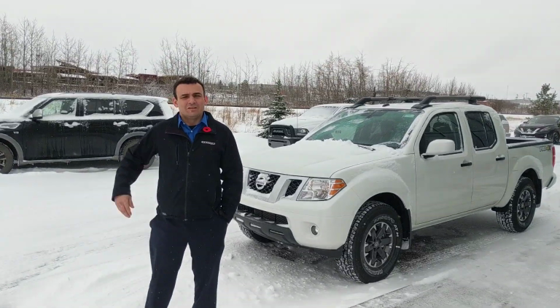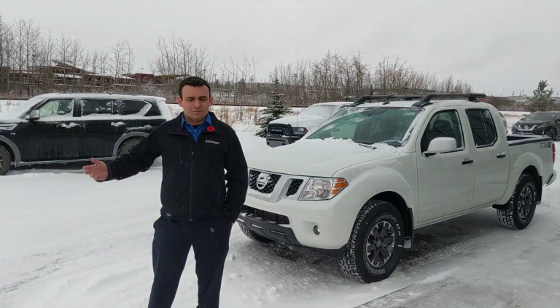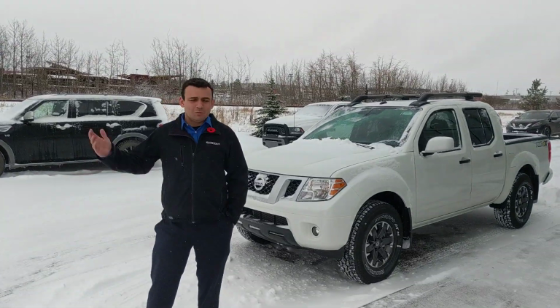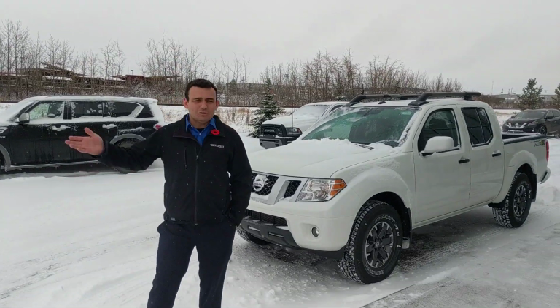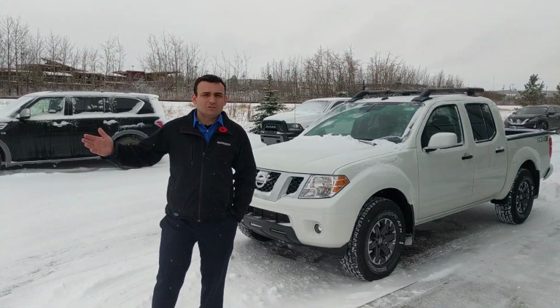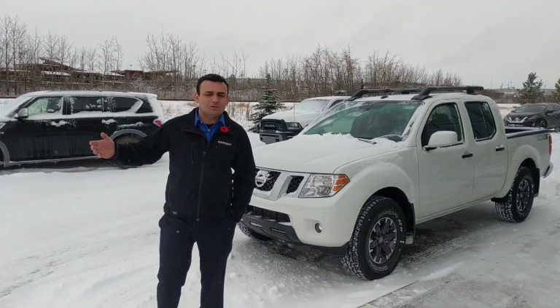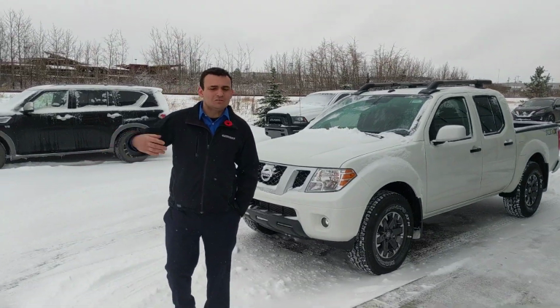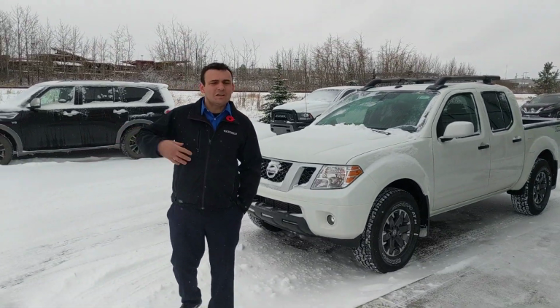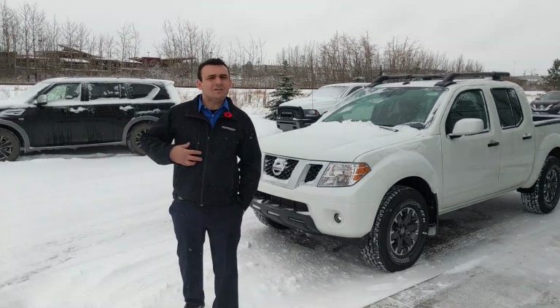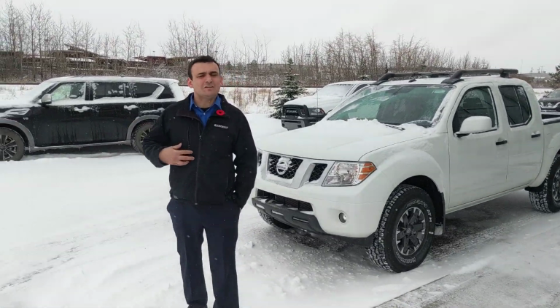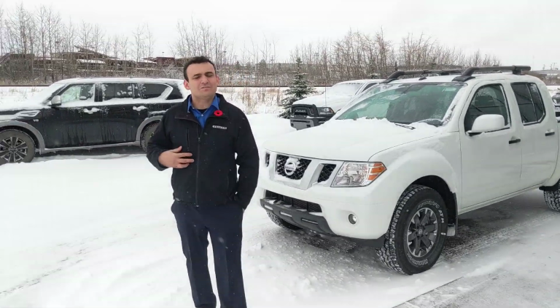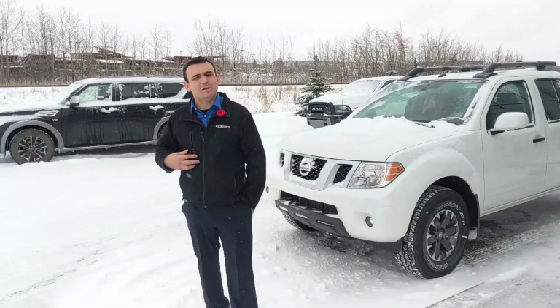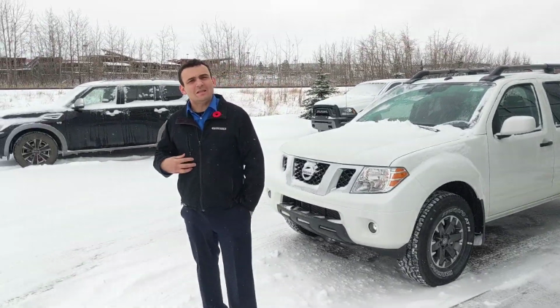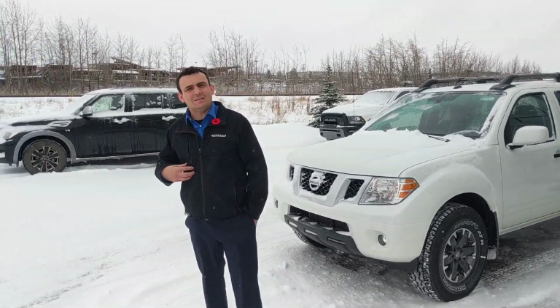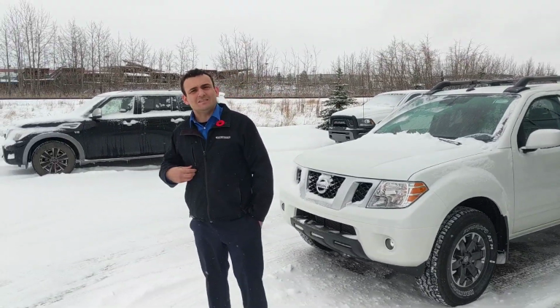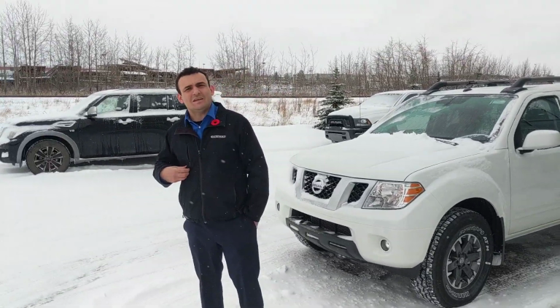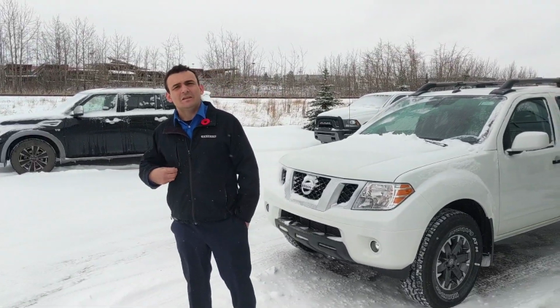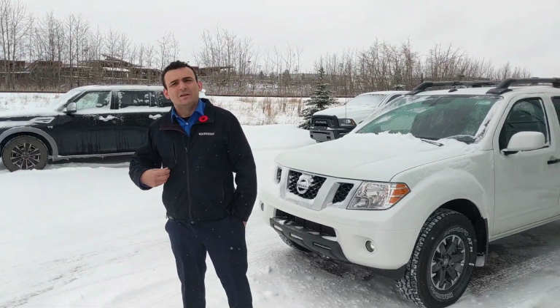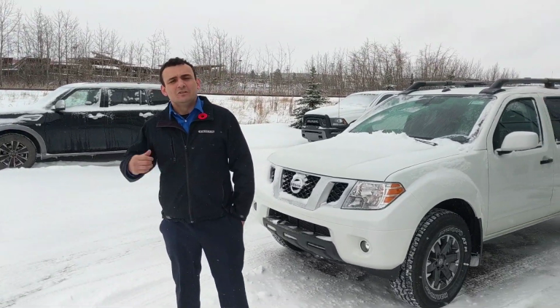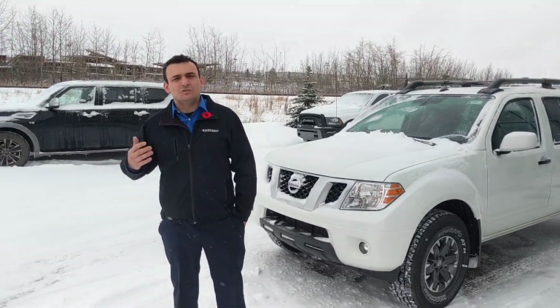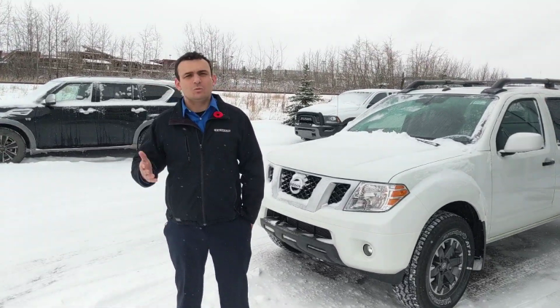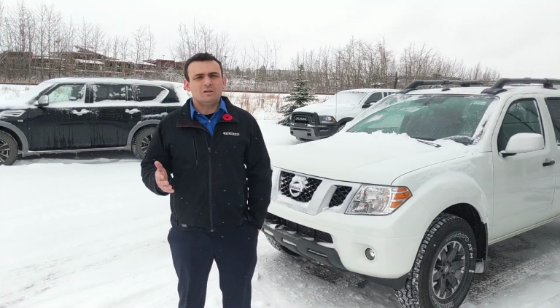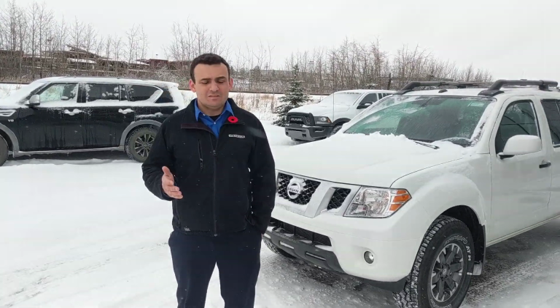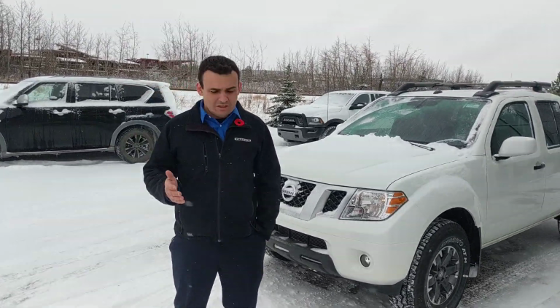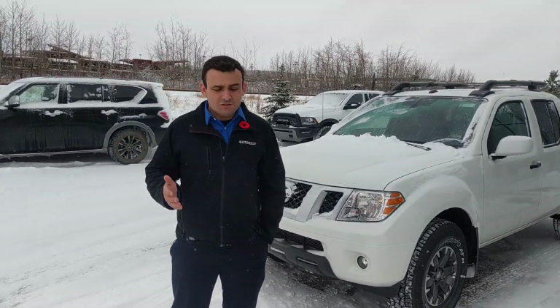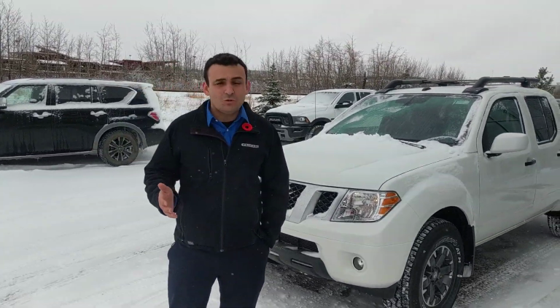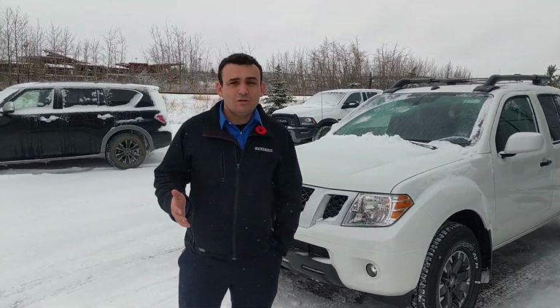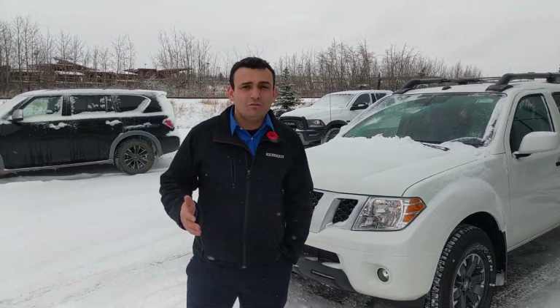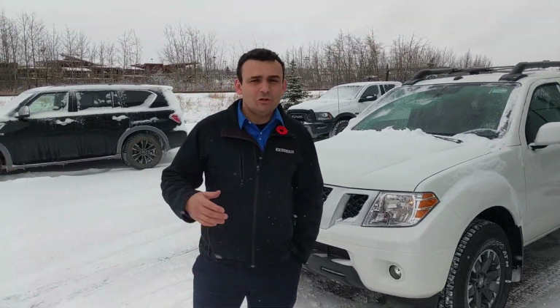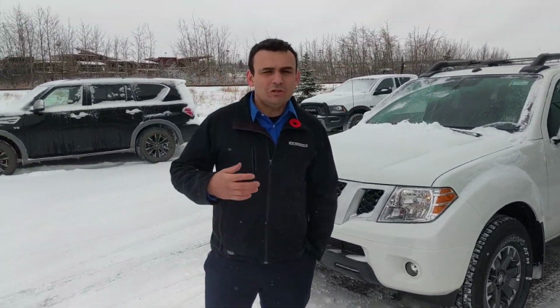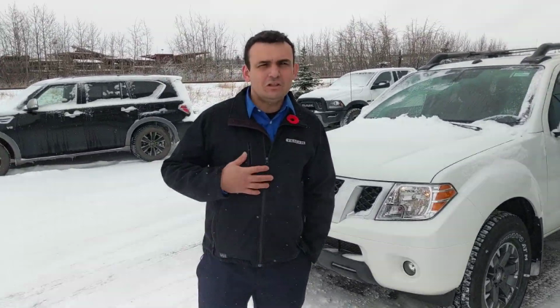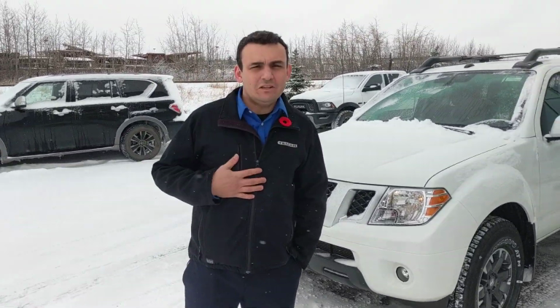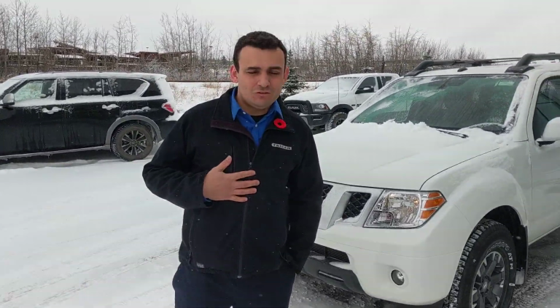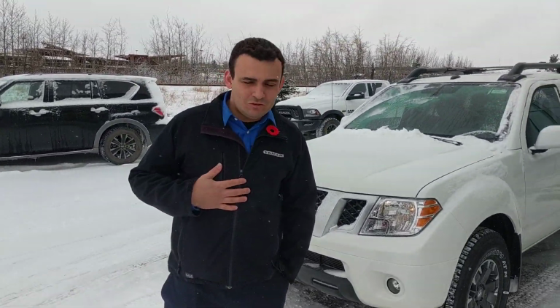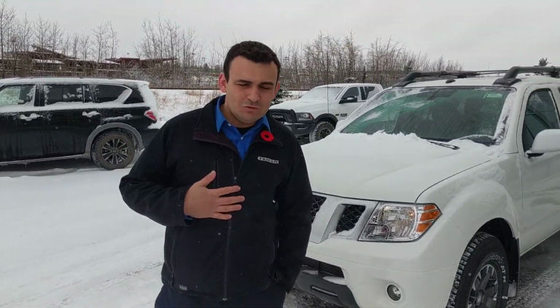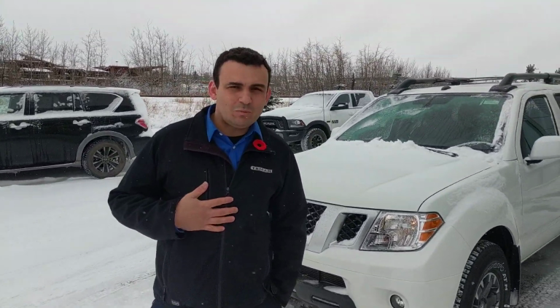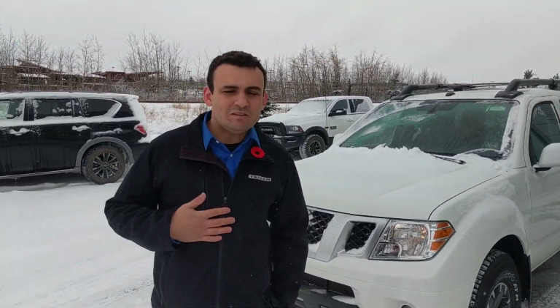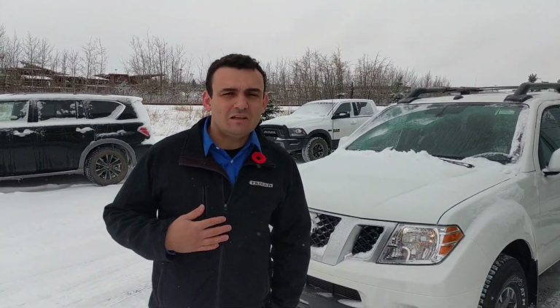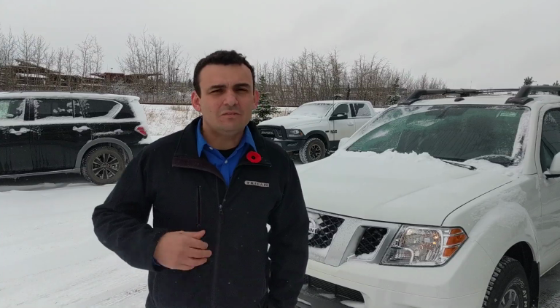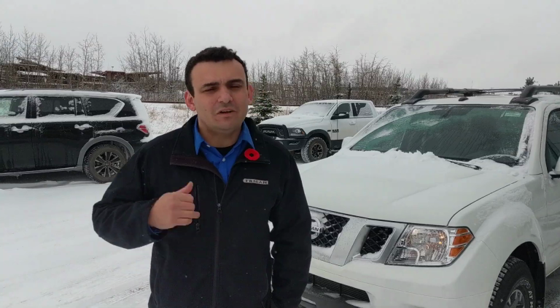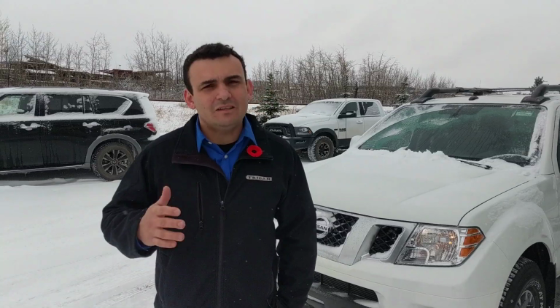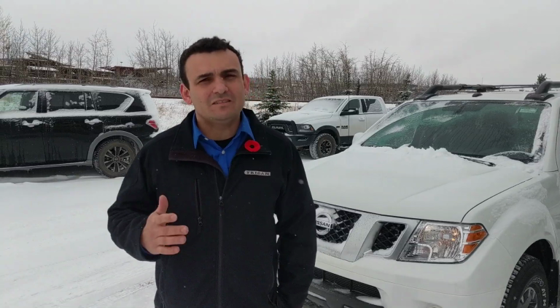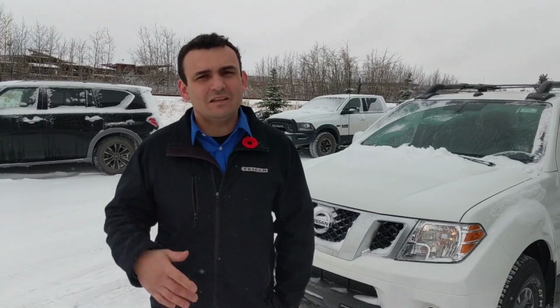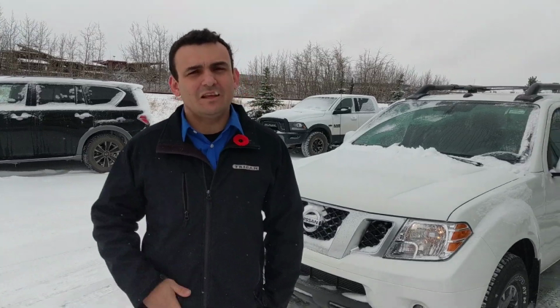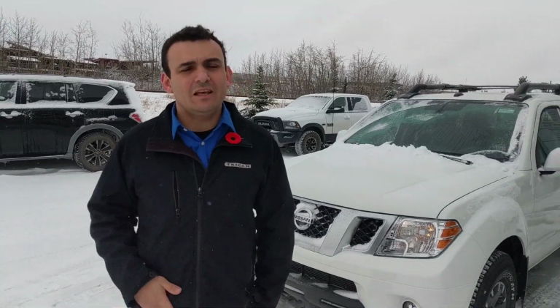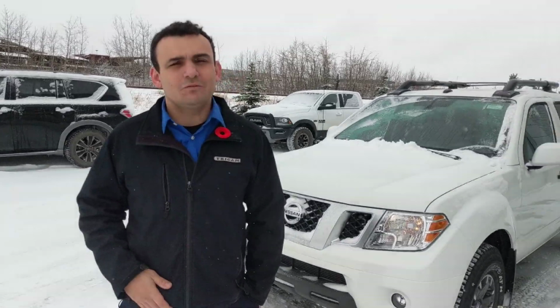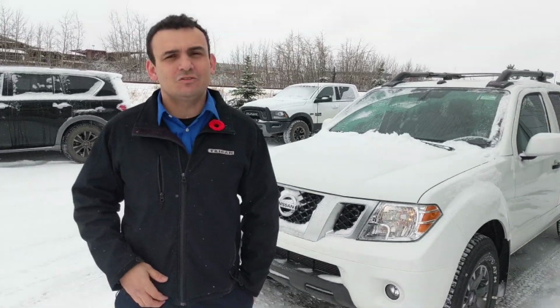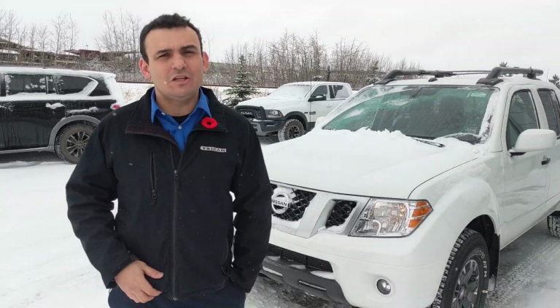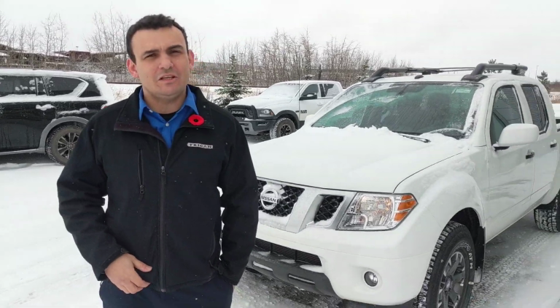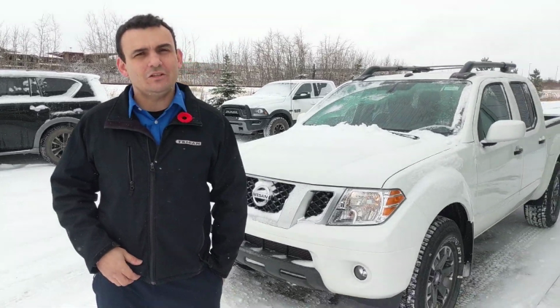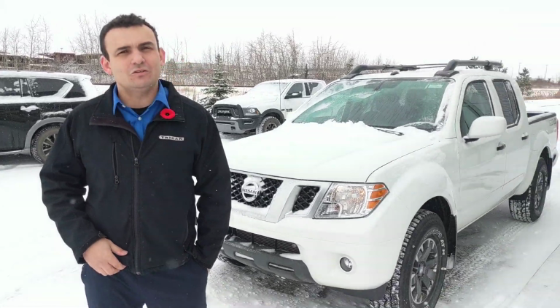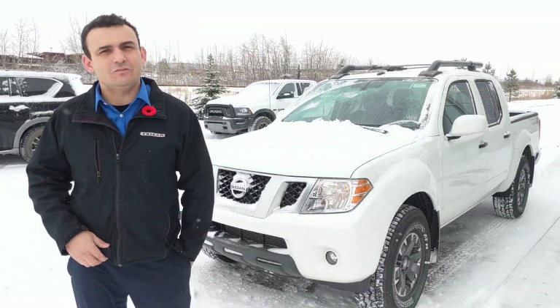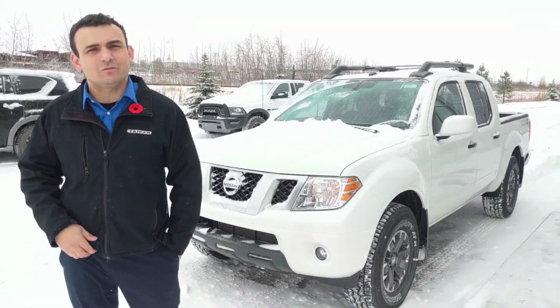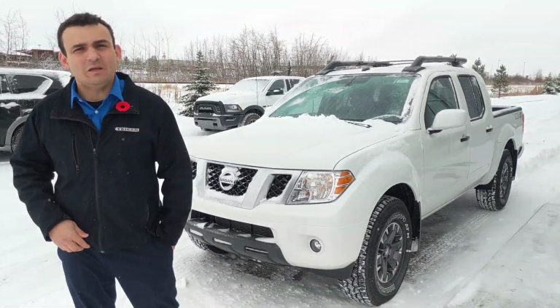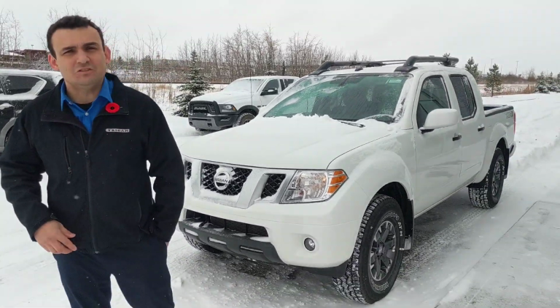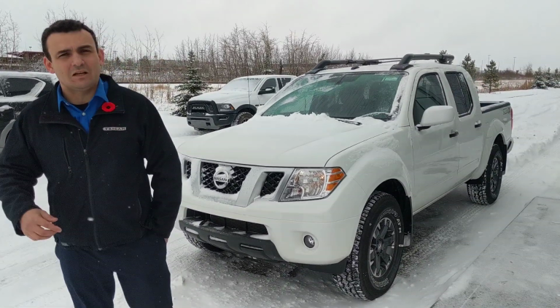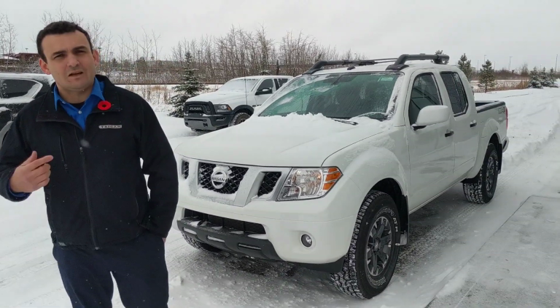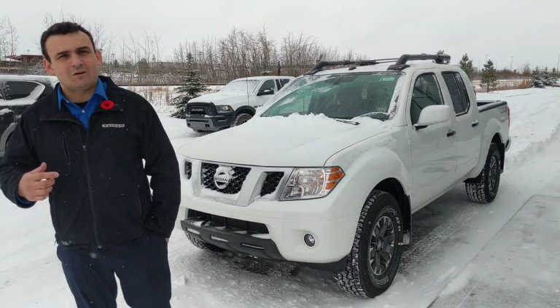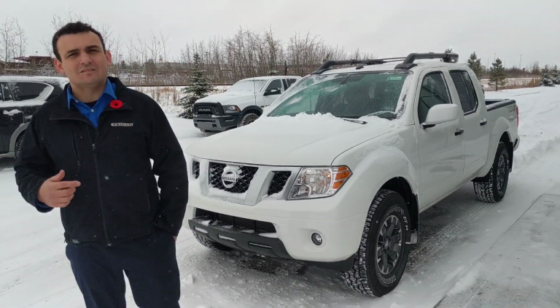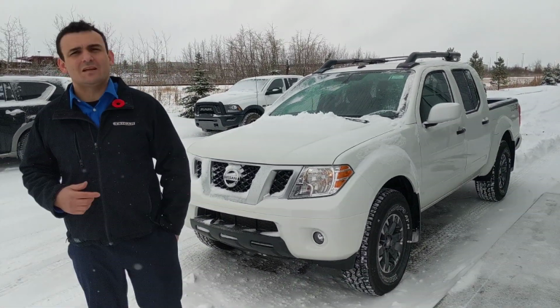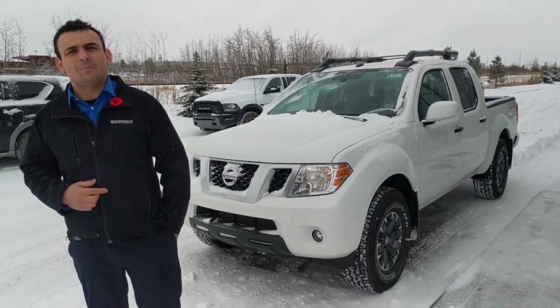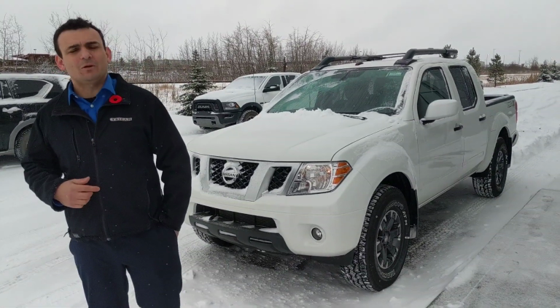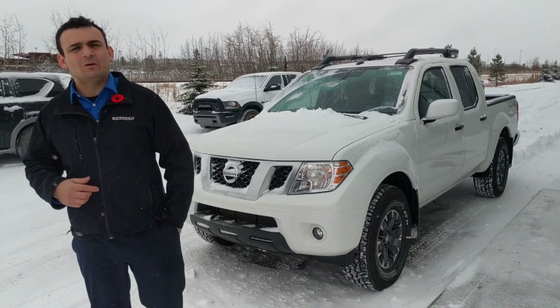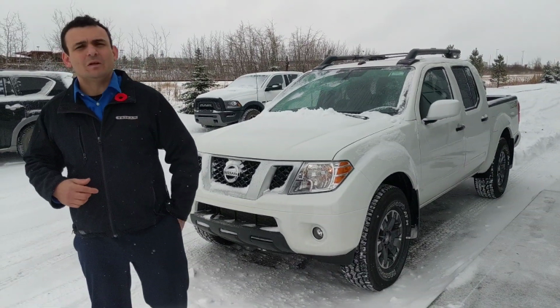Good morning George, Sal here from LA Nissan. Just wanted to send you a quick video to introduce myself and to say thank you for sending in your information allowing us to help you out.